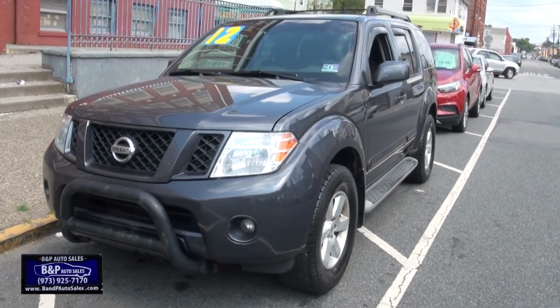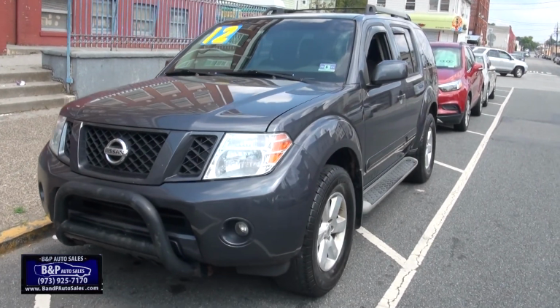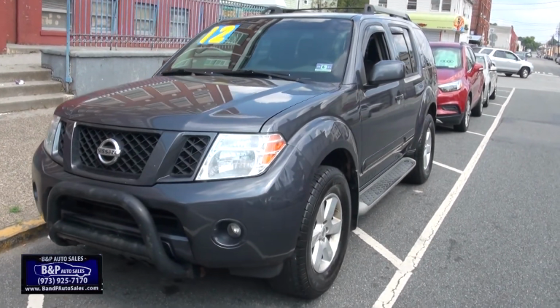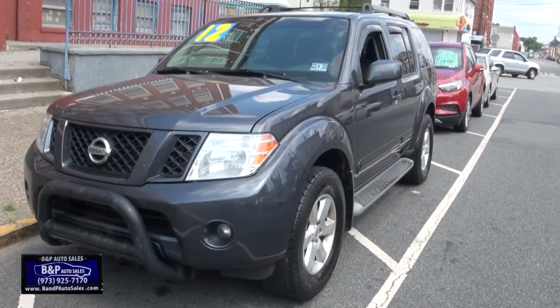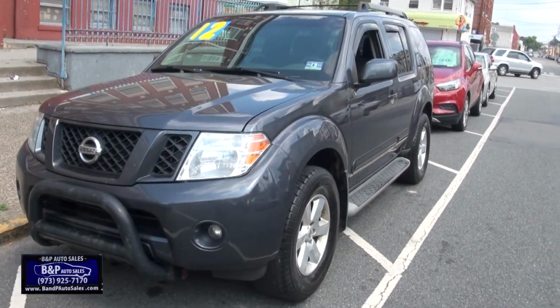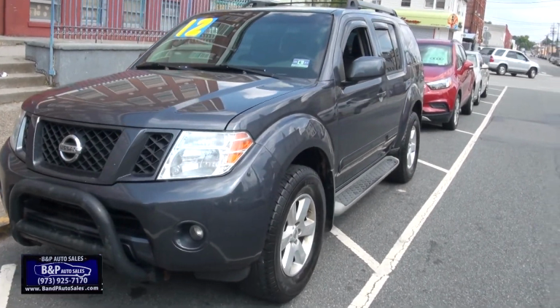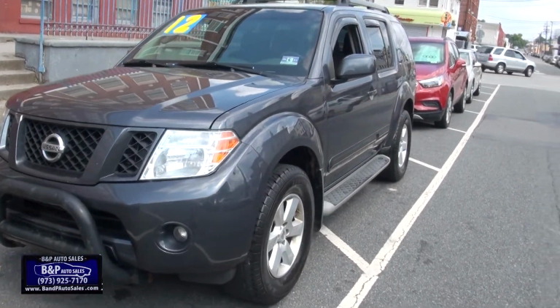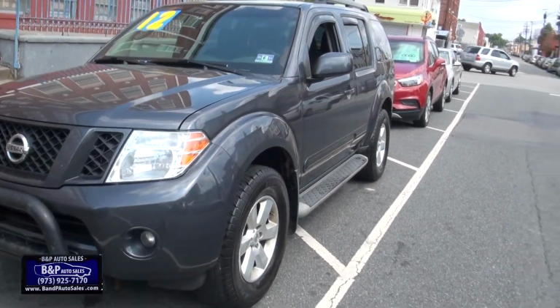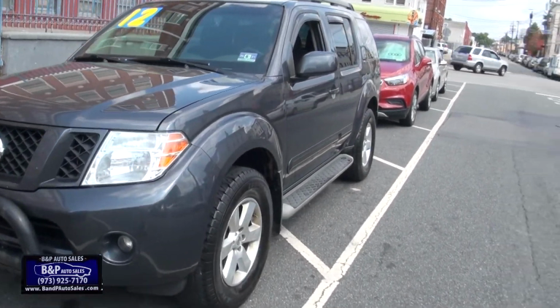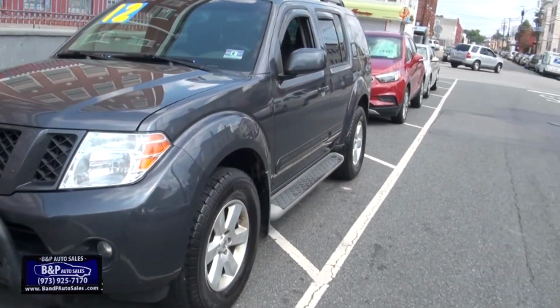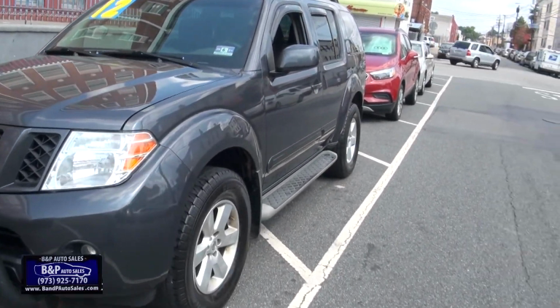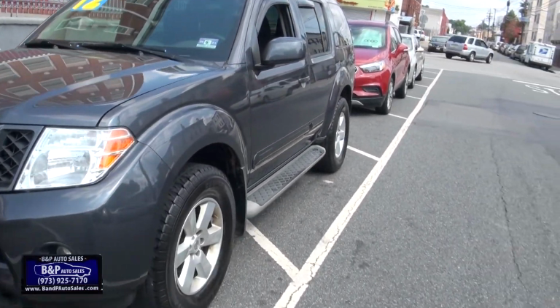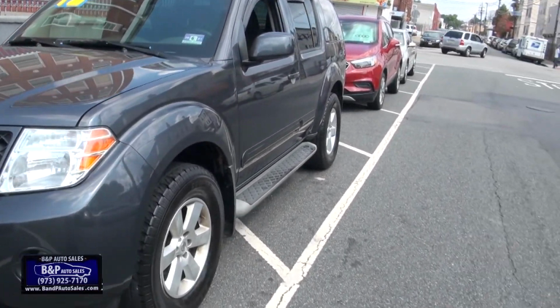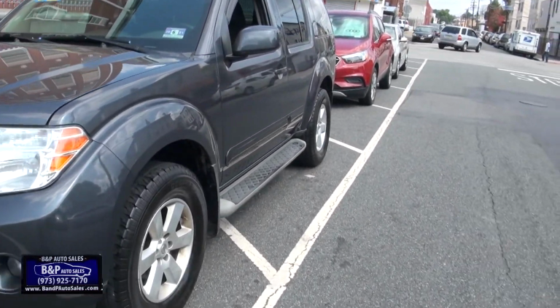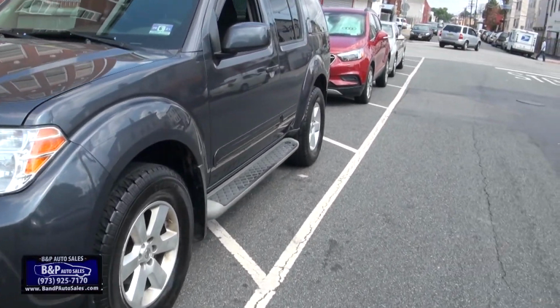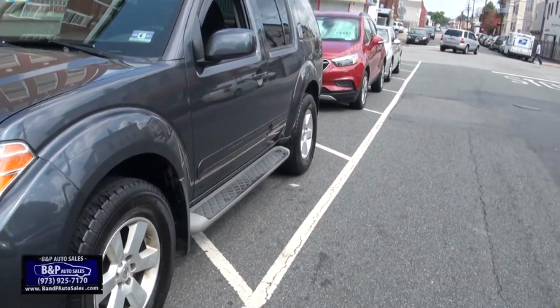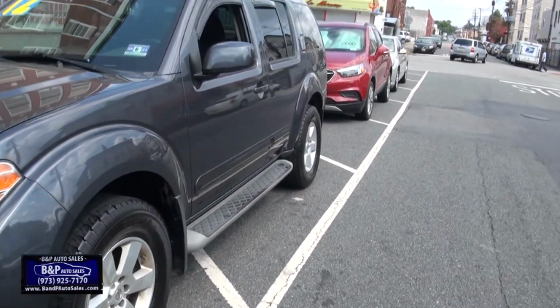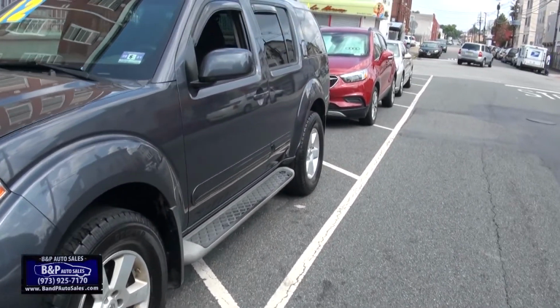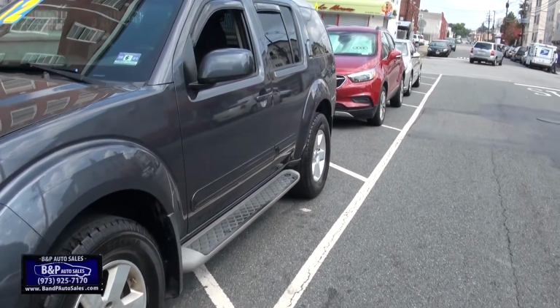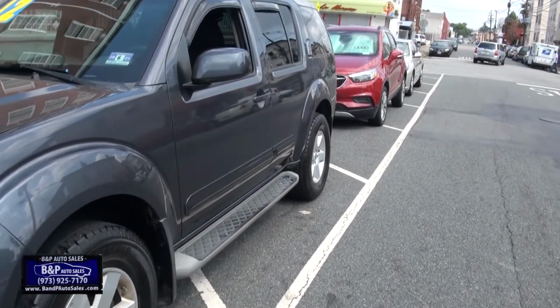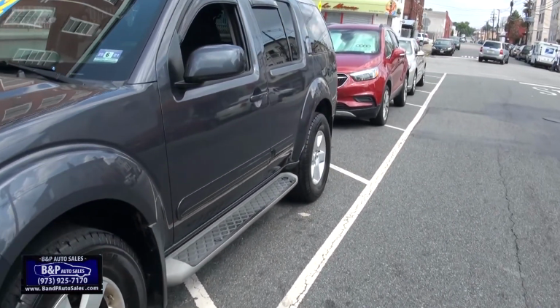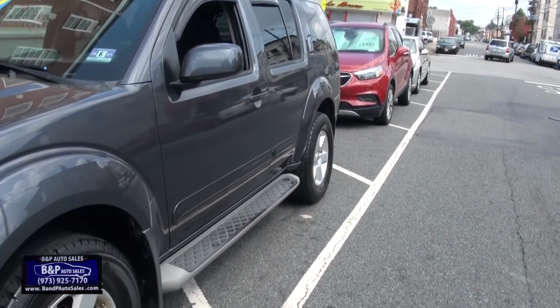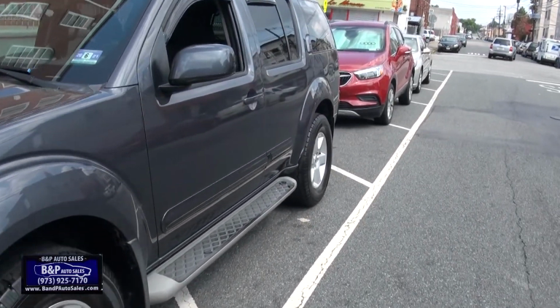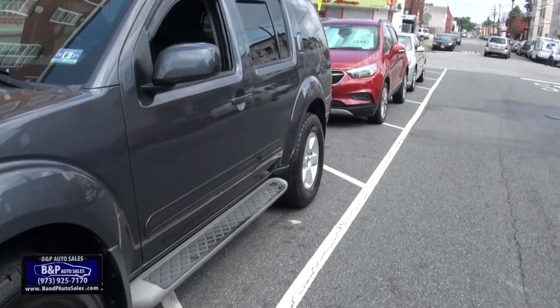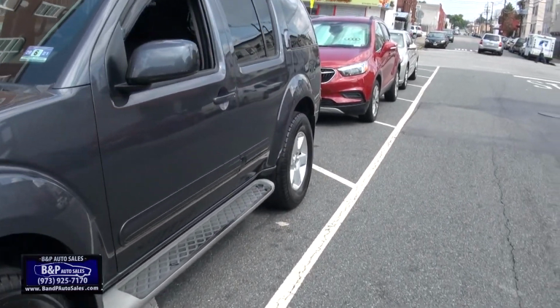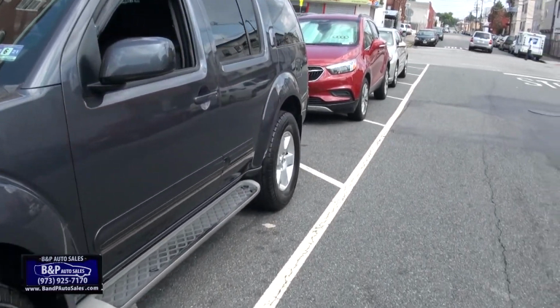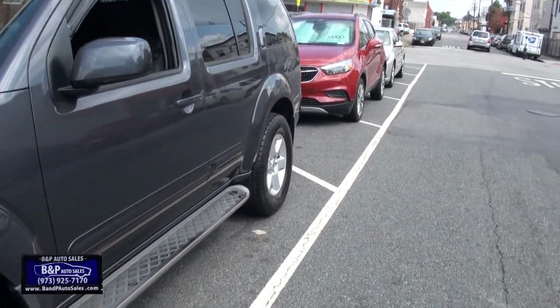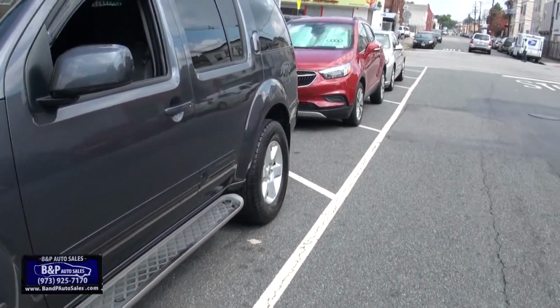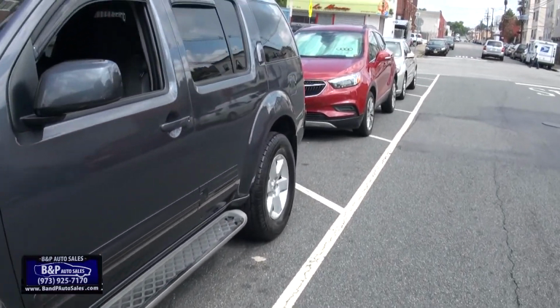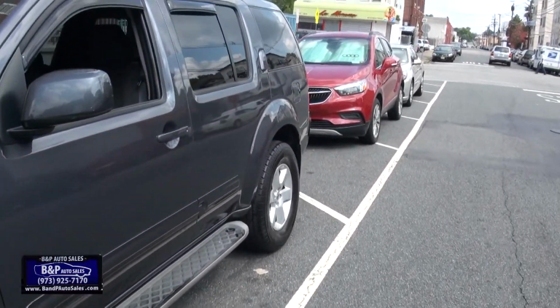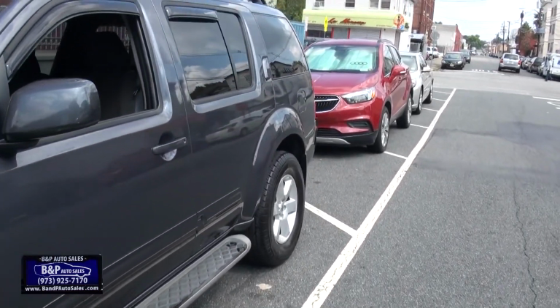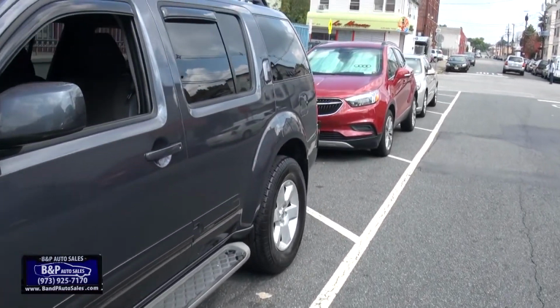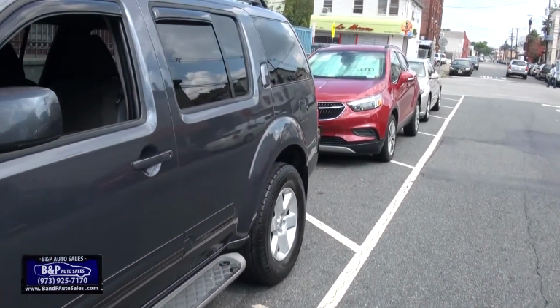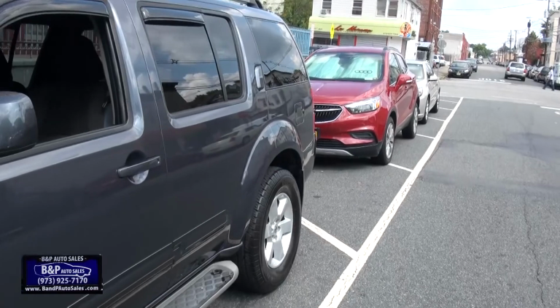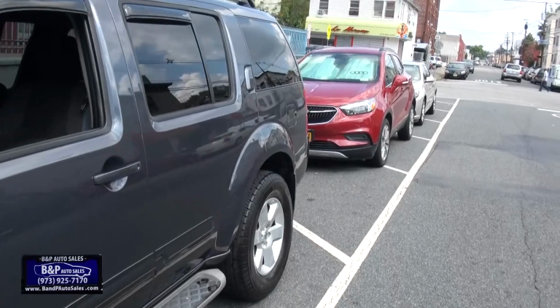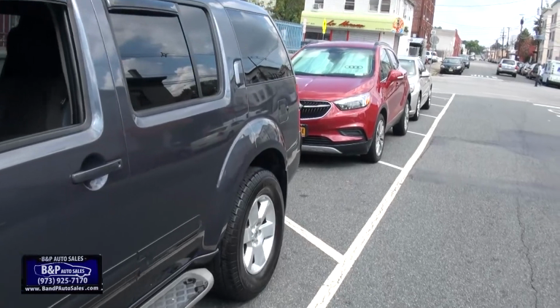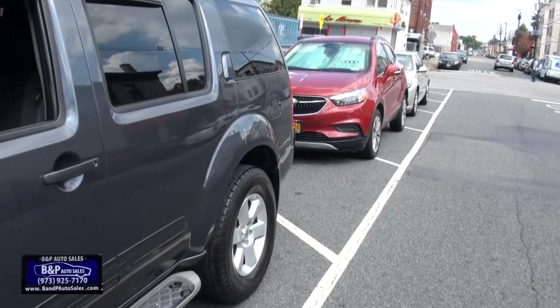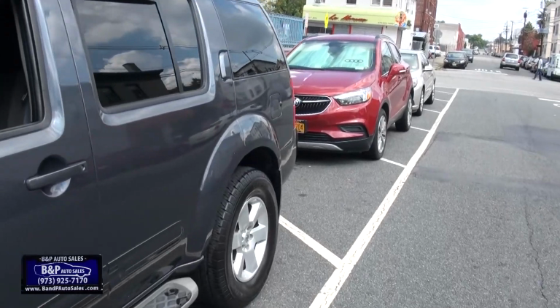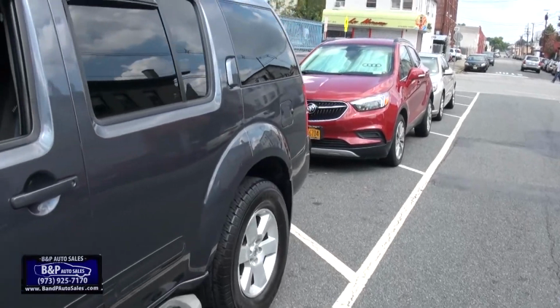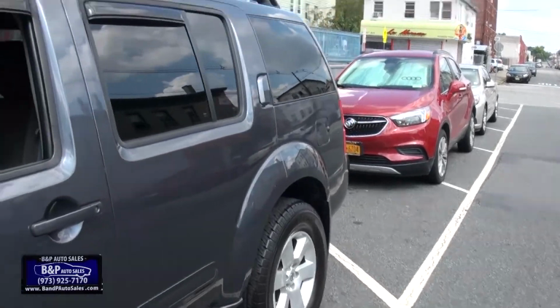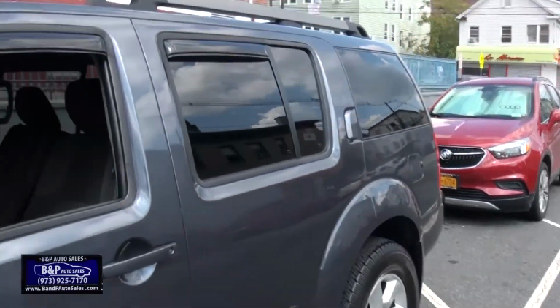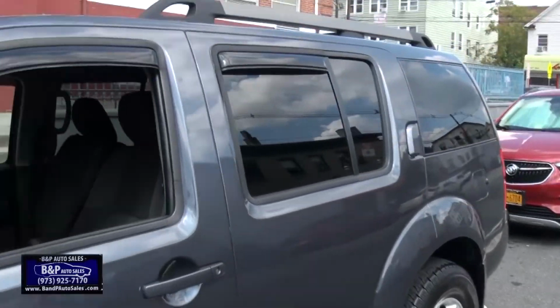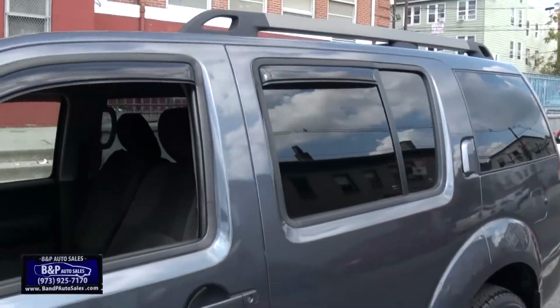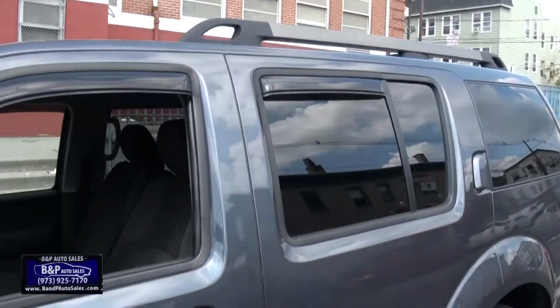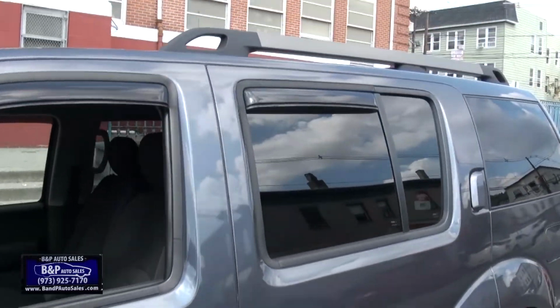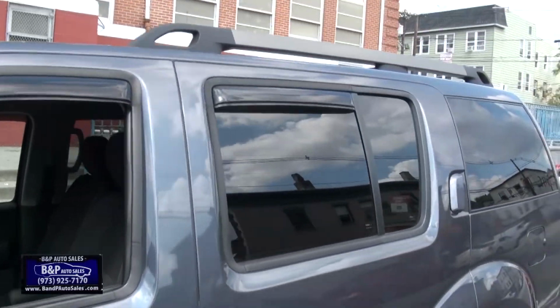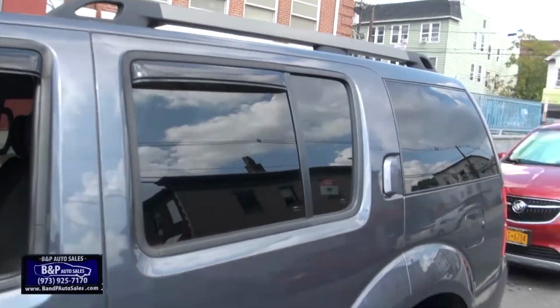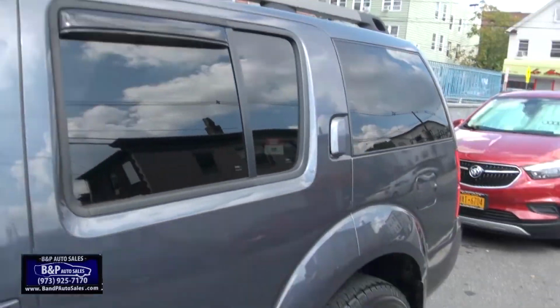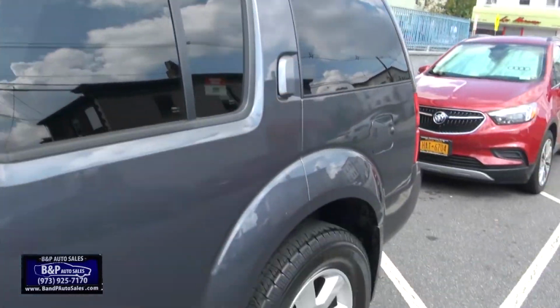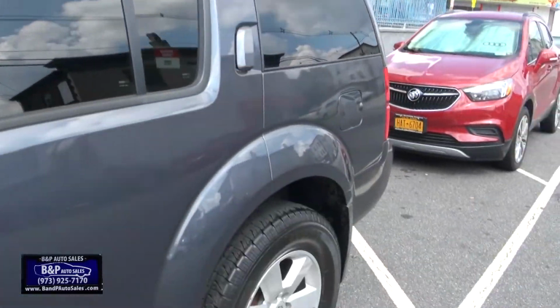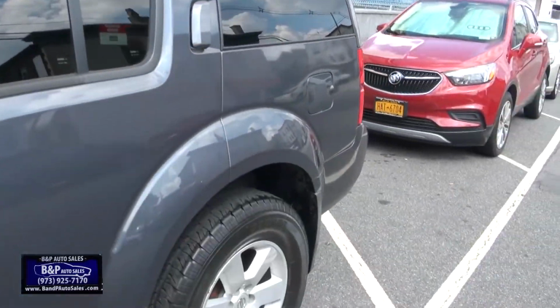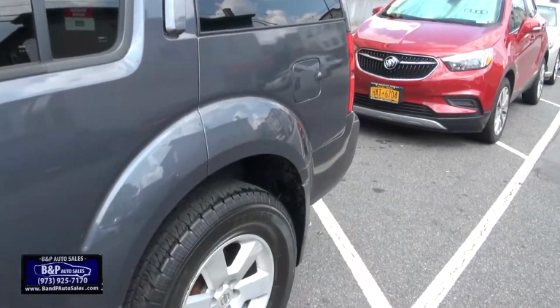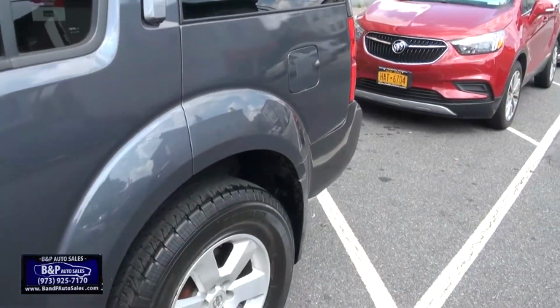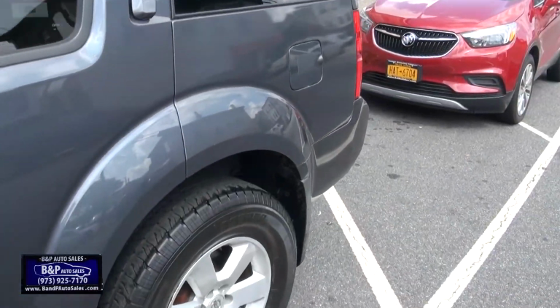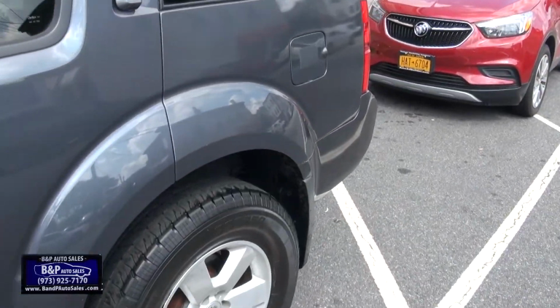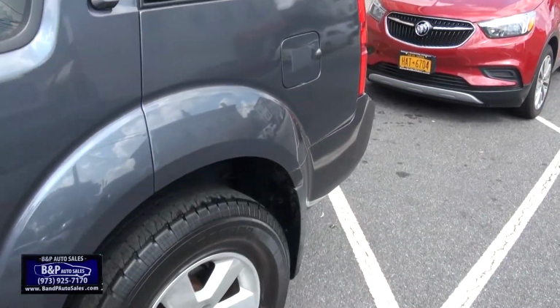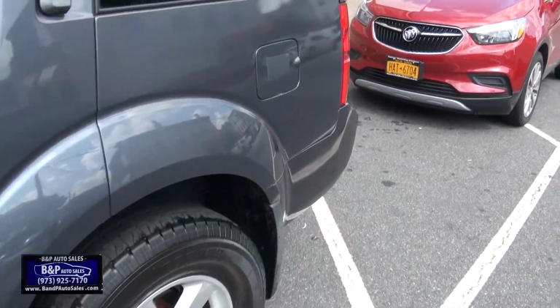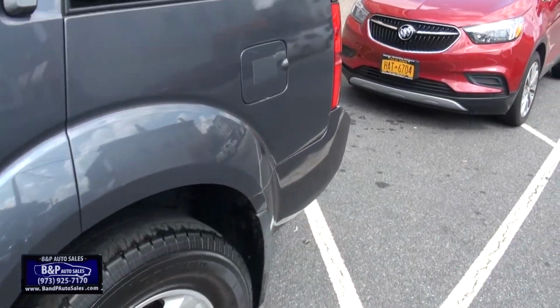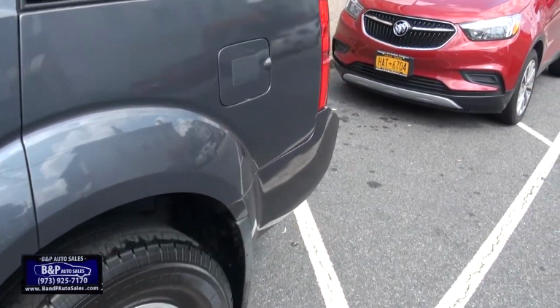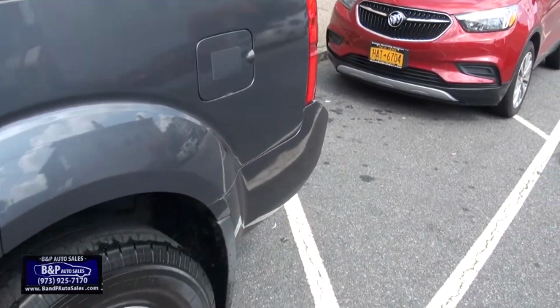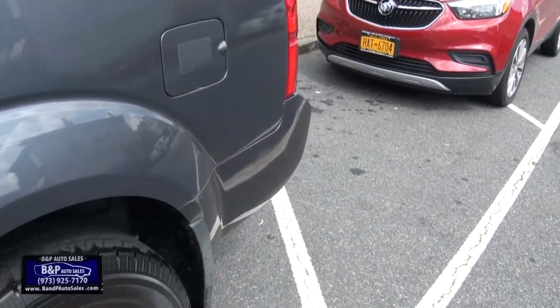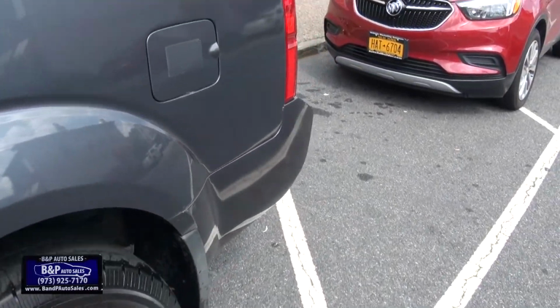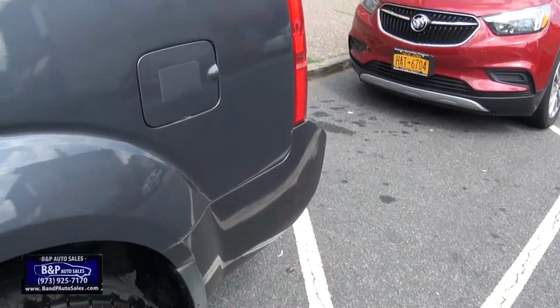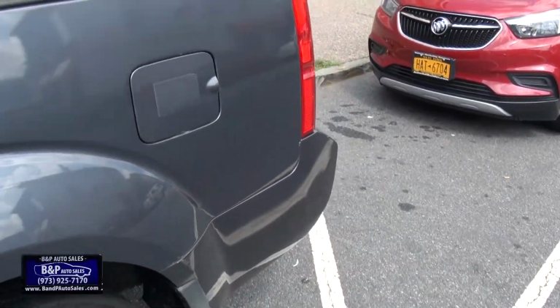2012 Nissan Pathfinder. If you're looking for room and big utility, this is the vehicle for you. It has the rain guards up there and third row seating.